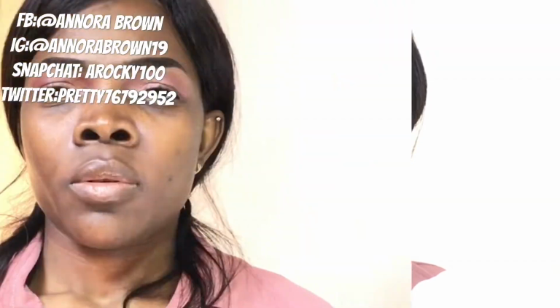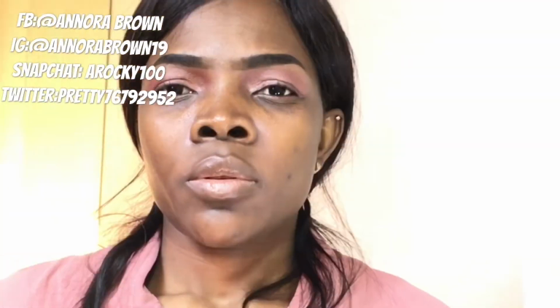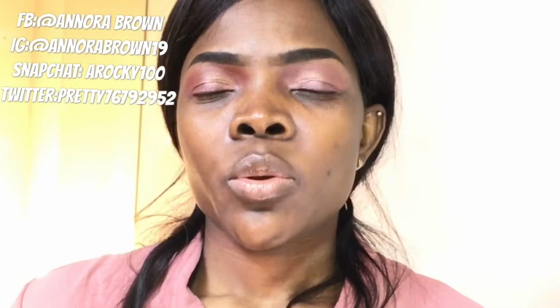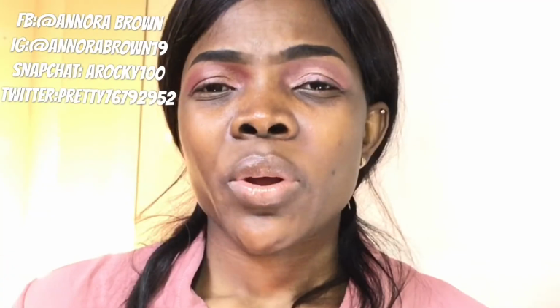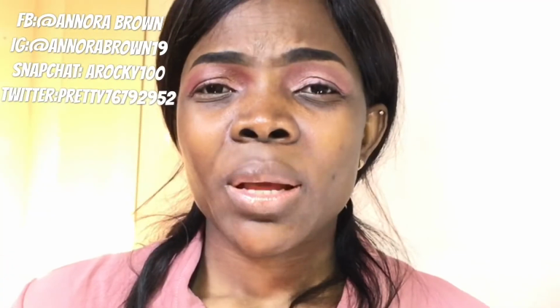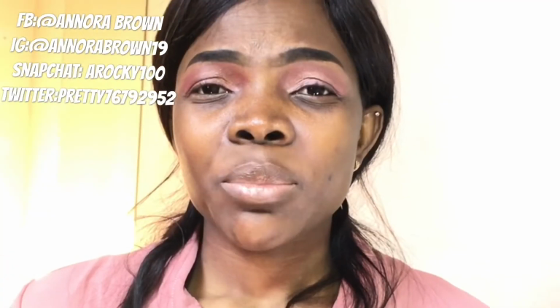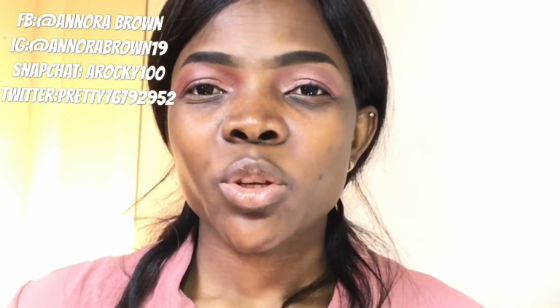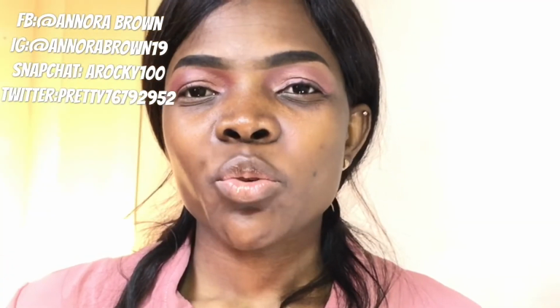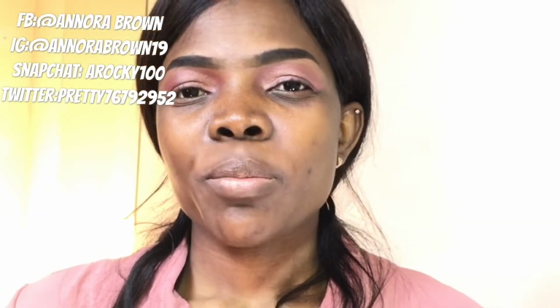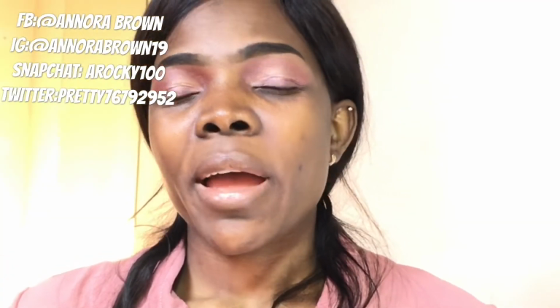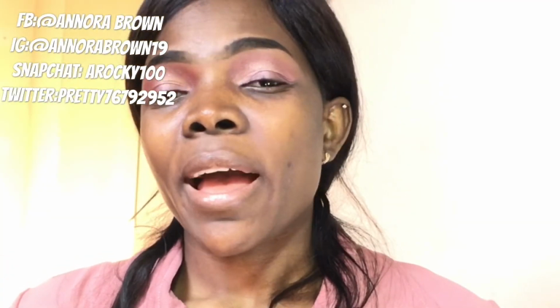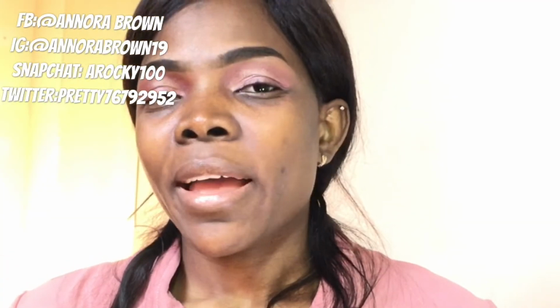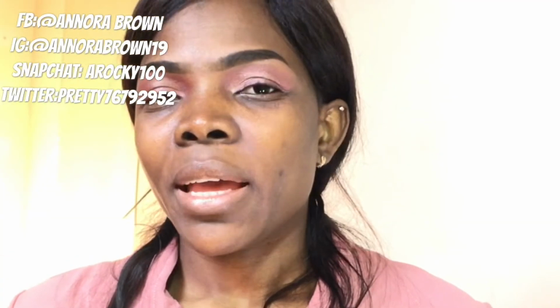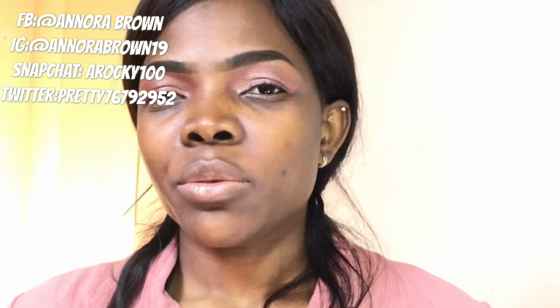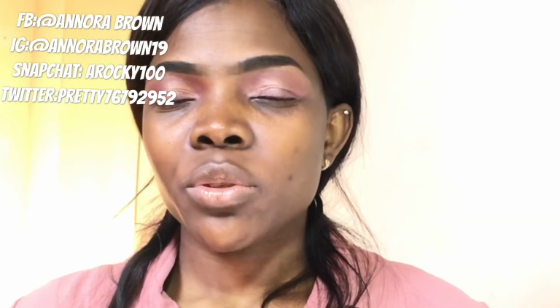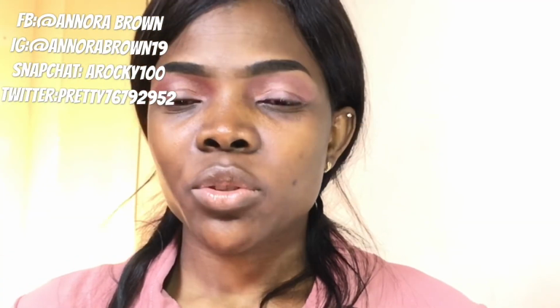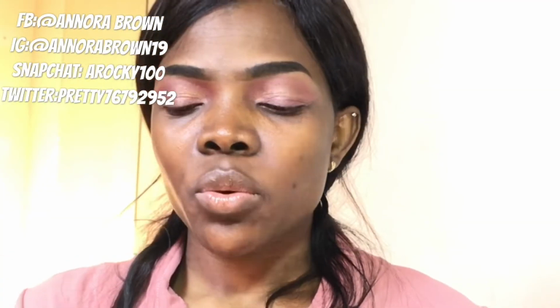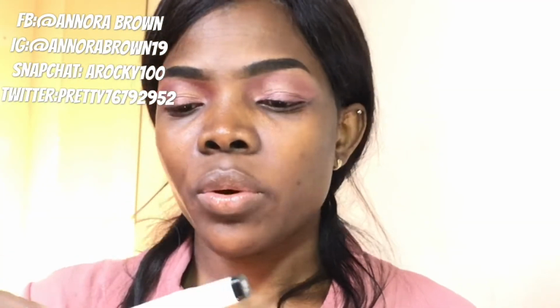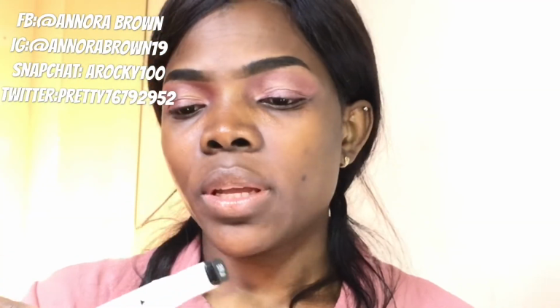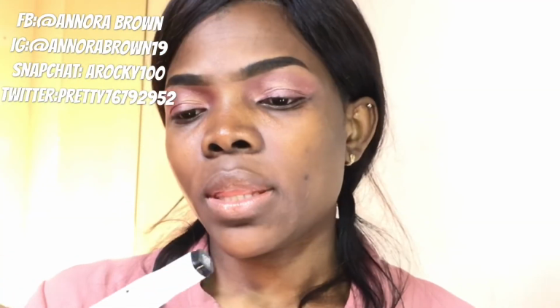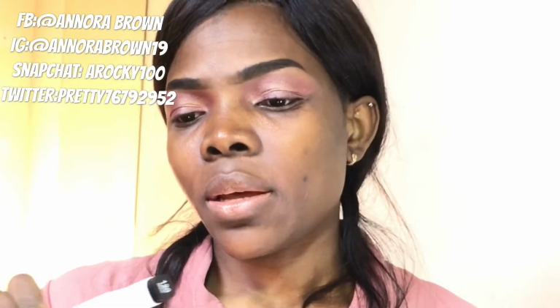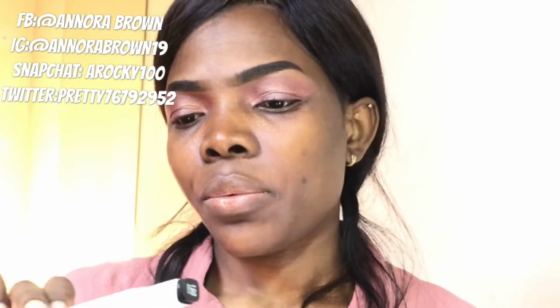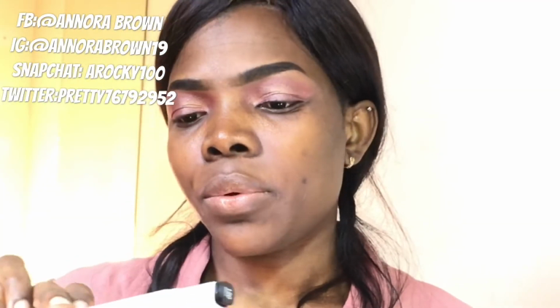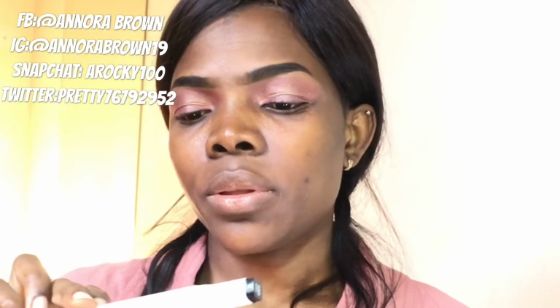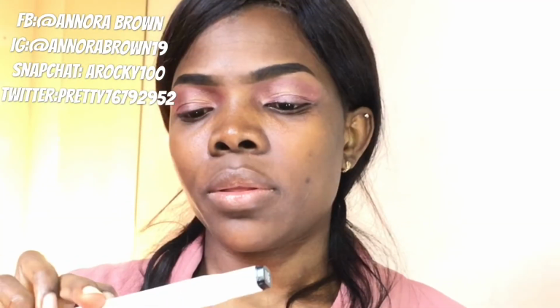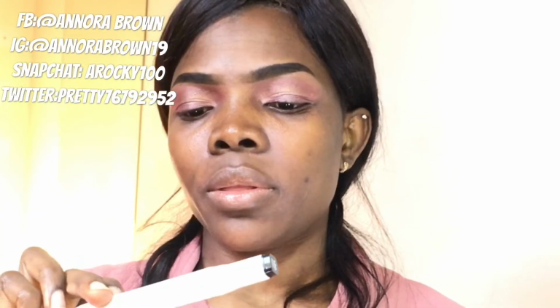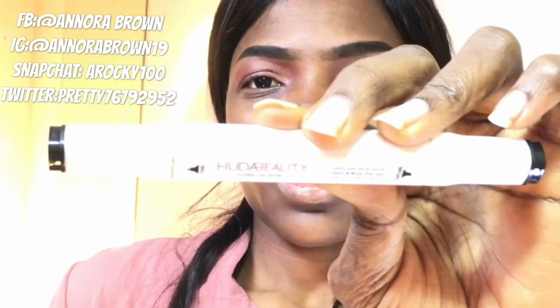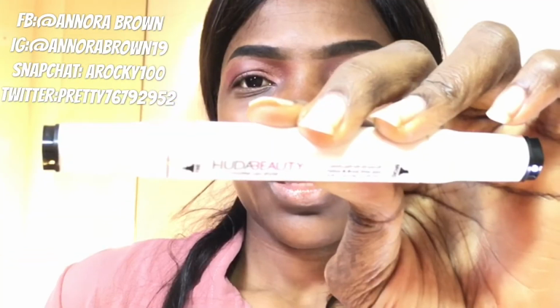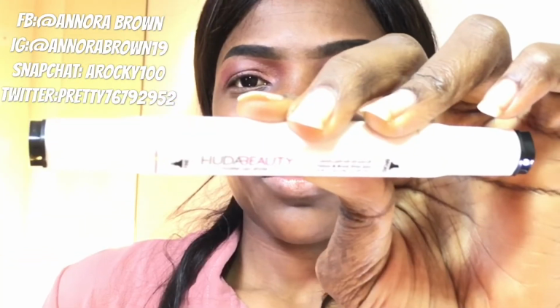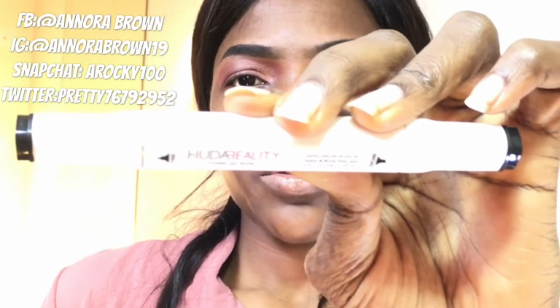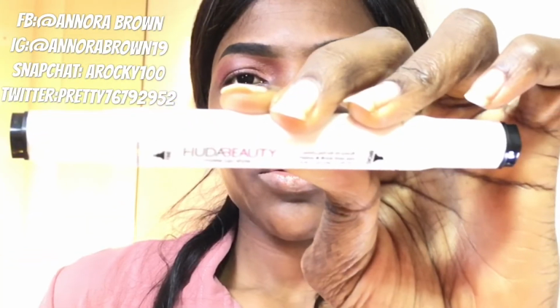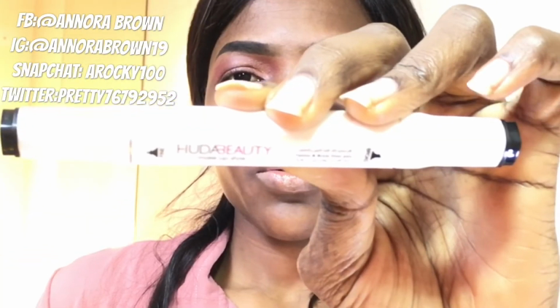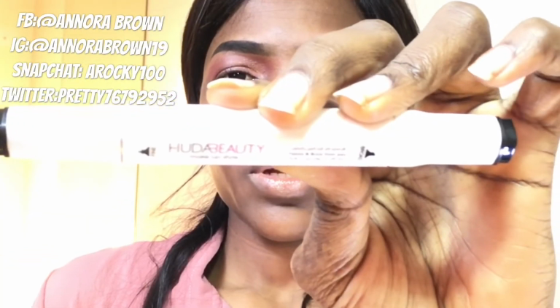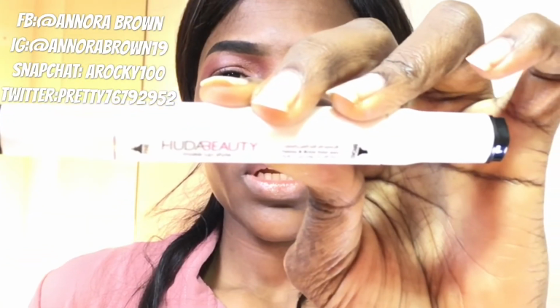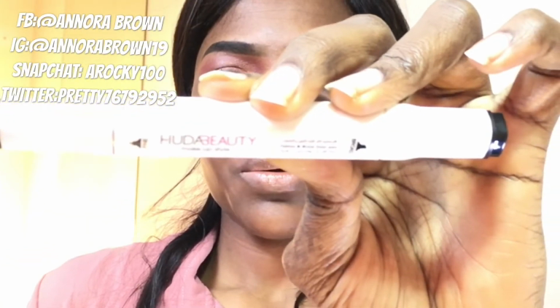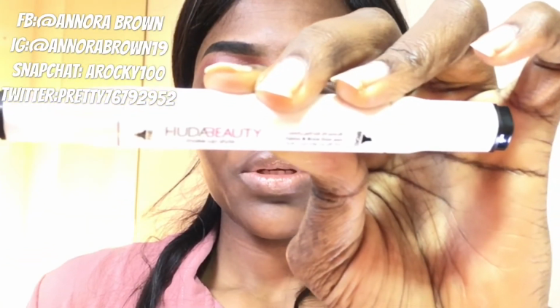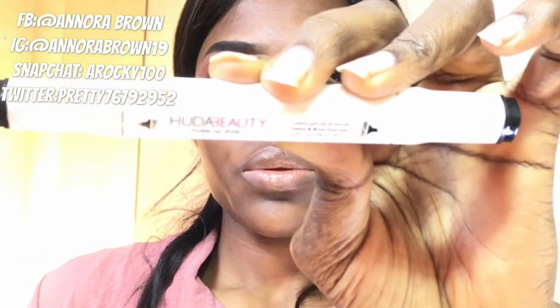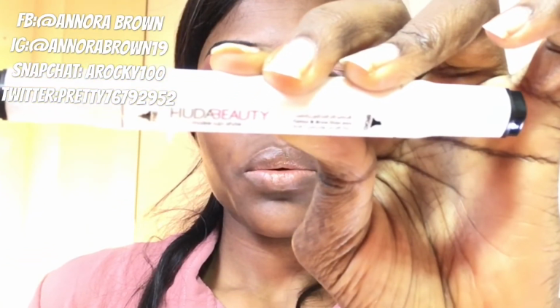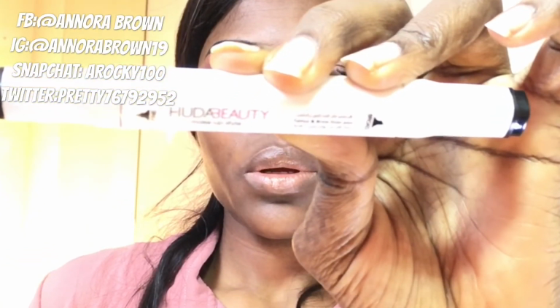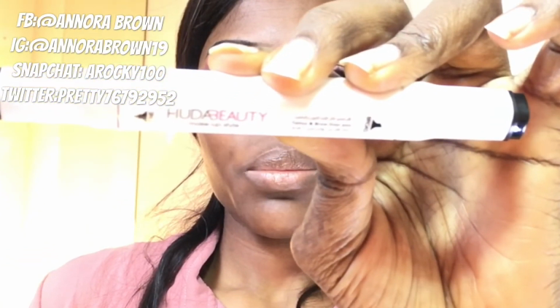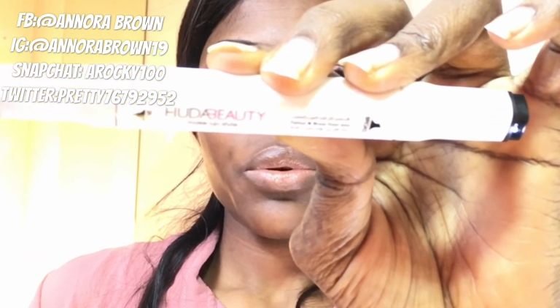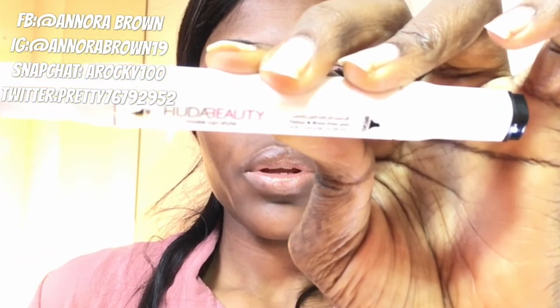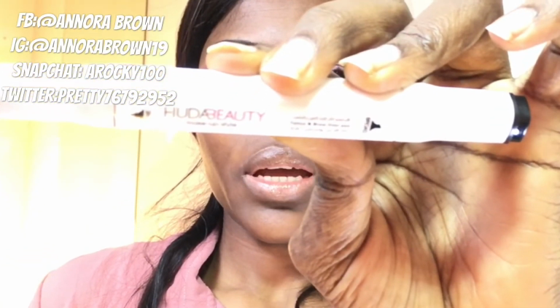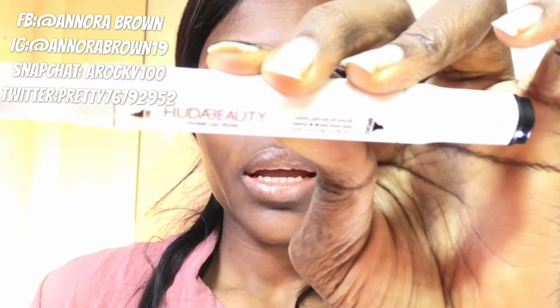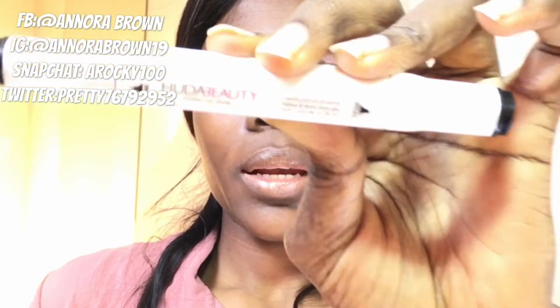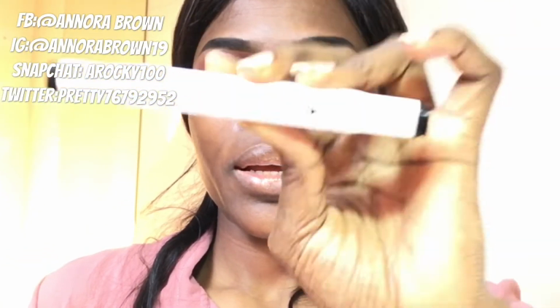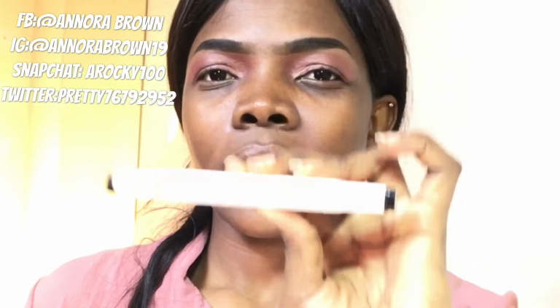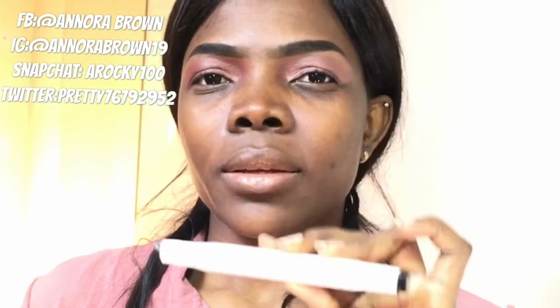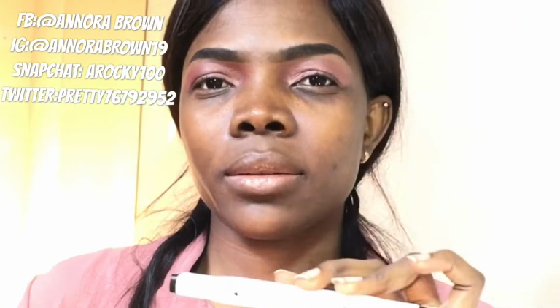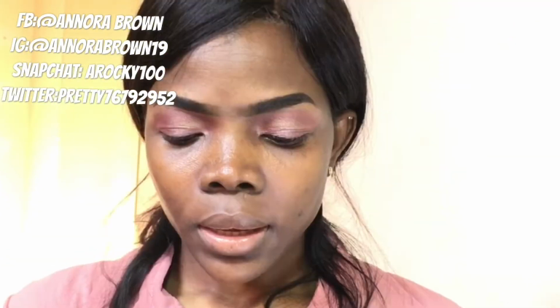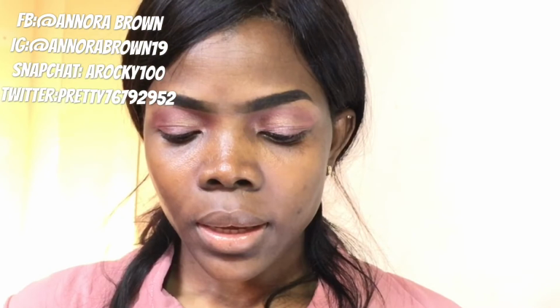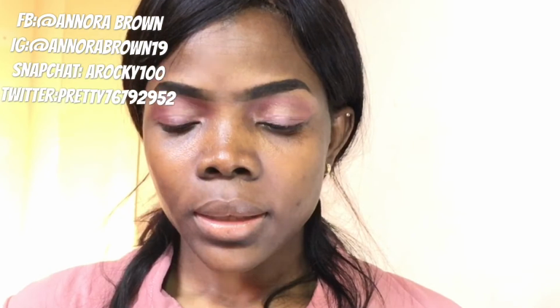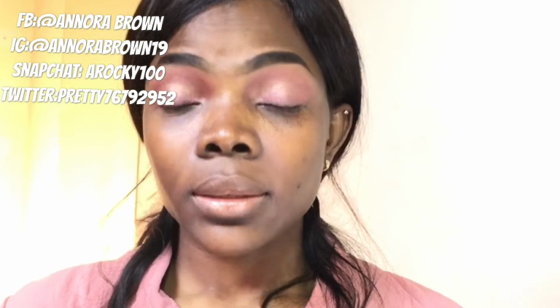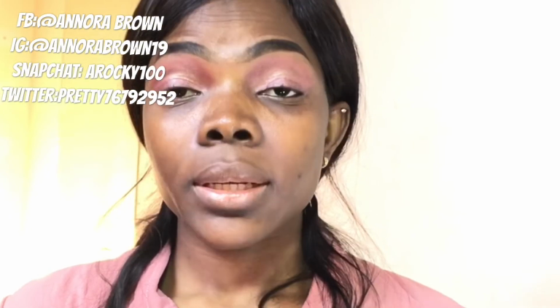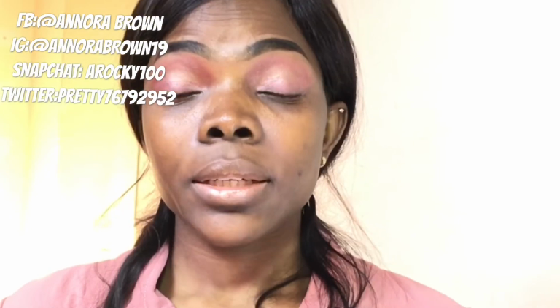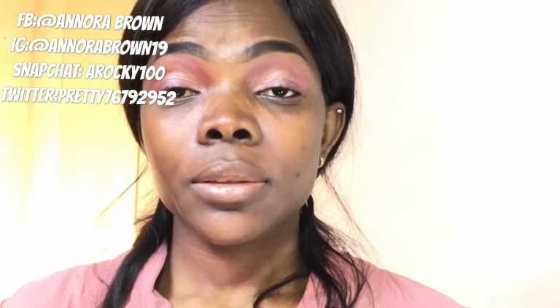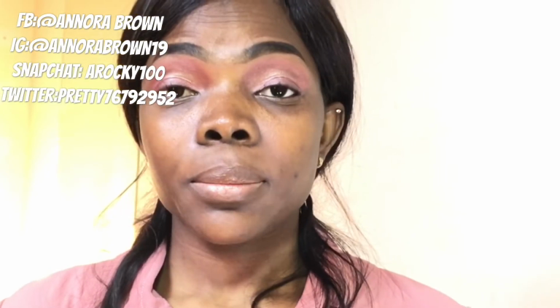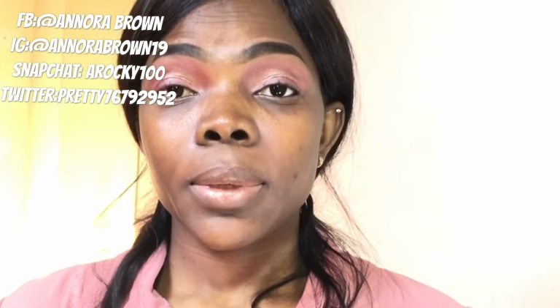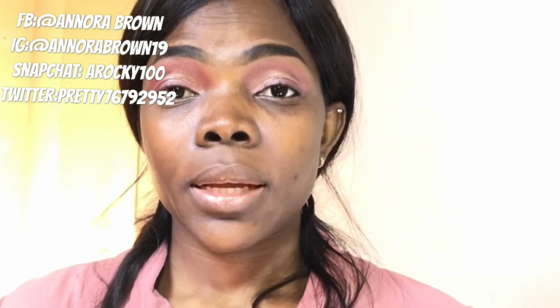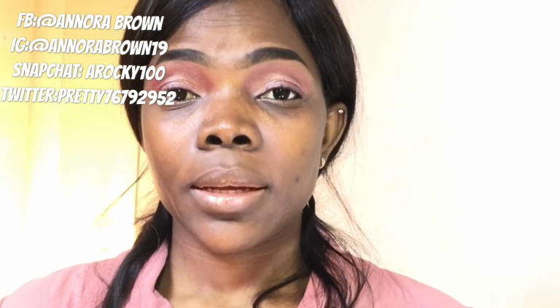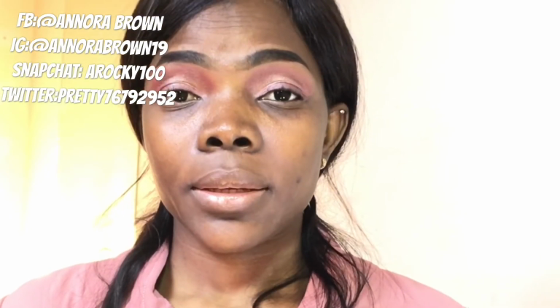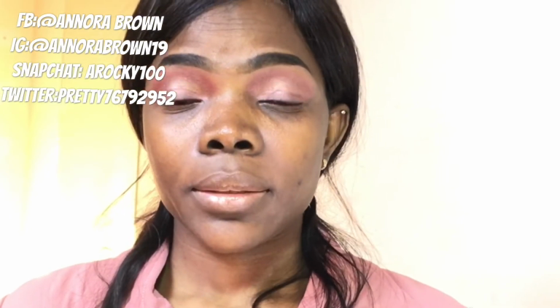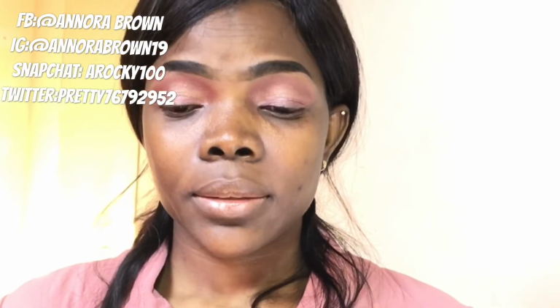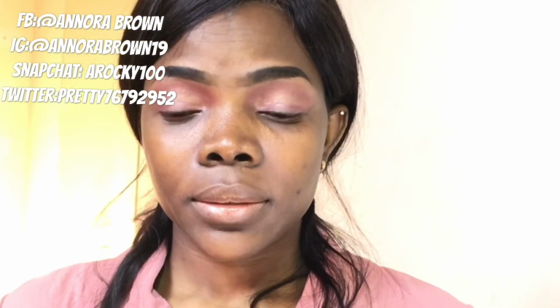When I'm done with my eye, I'll just go in now with this Huda Beauty eyeliner and line up my eyes.